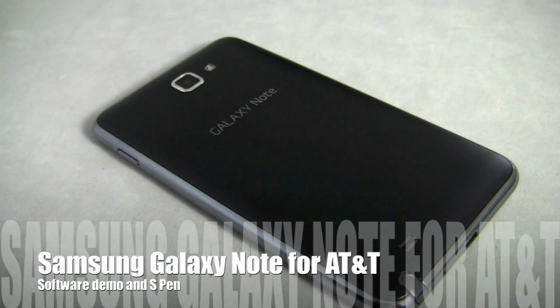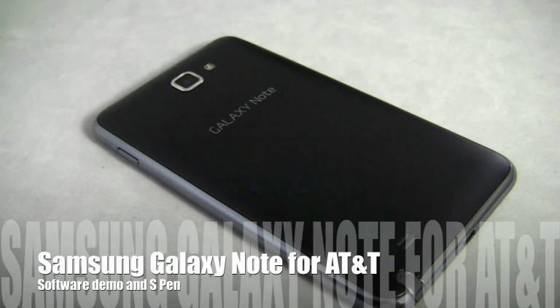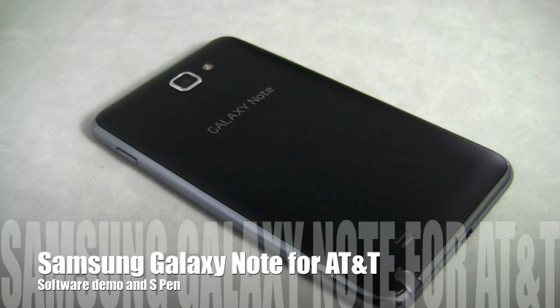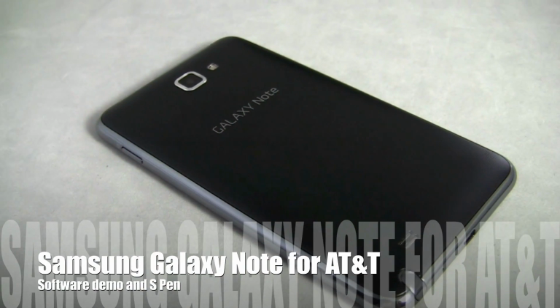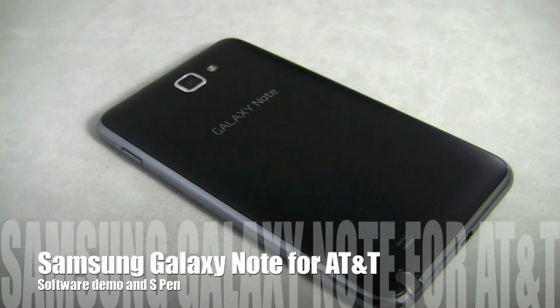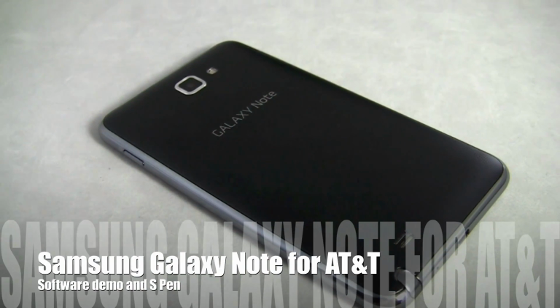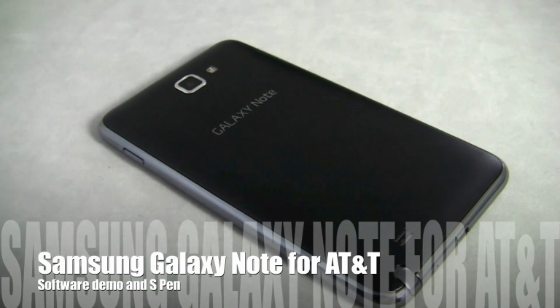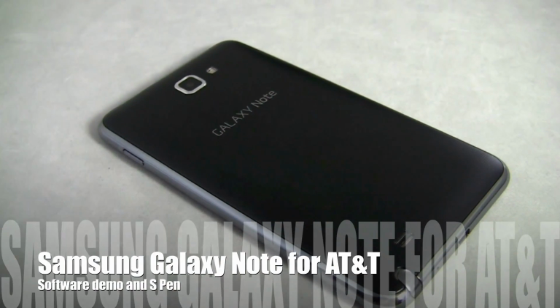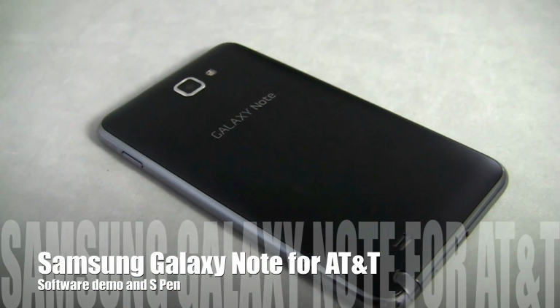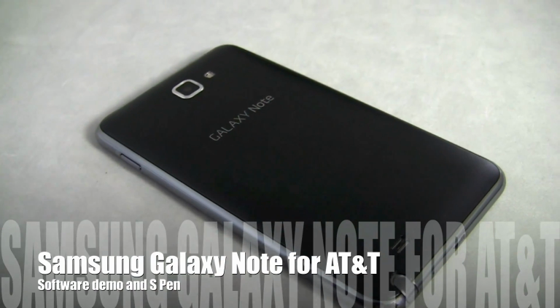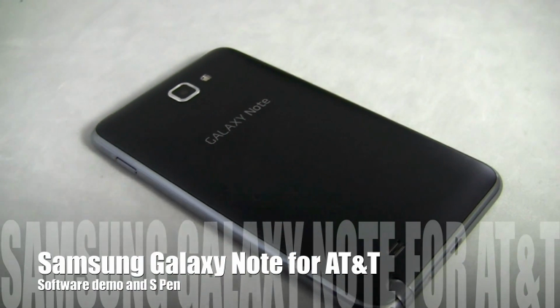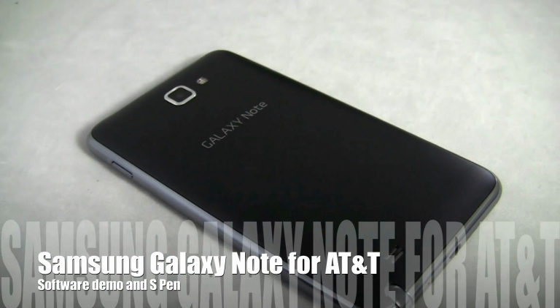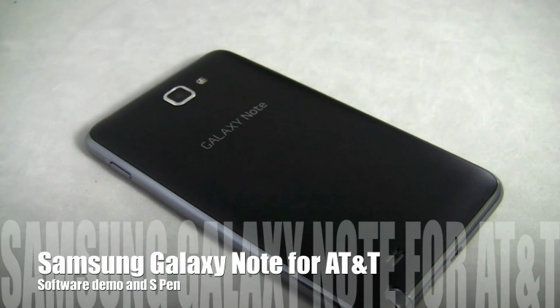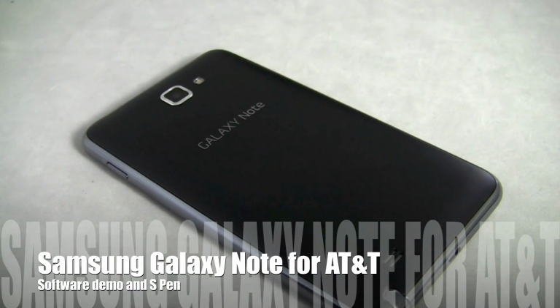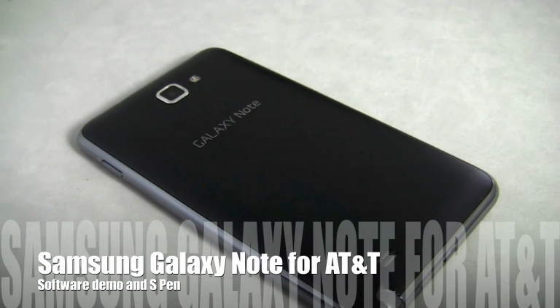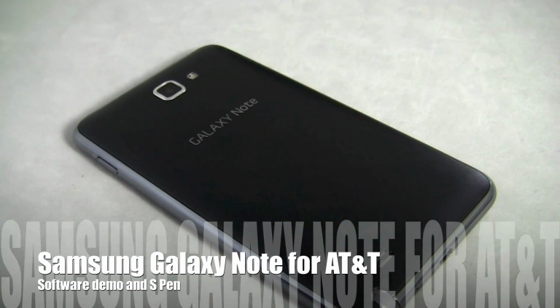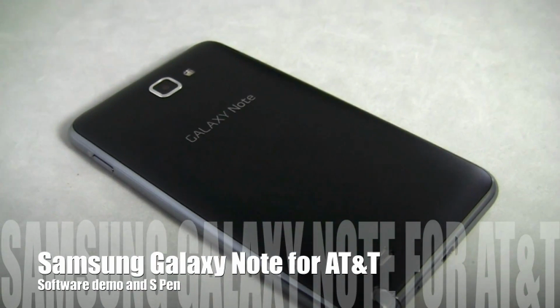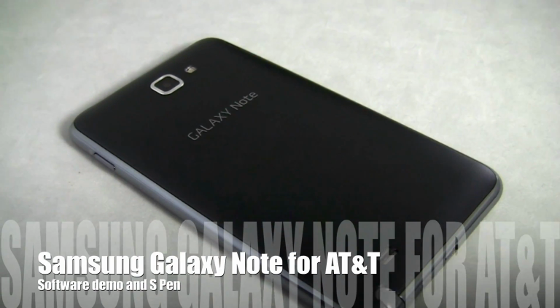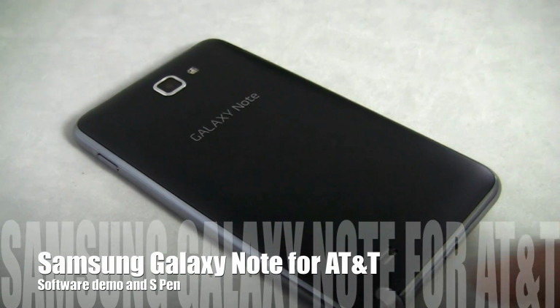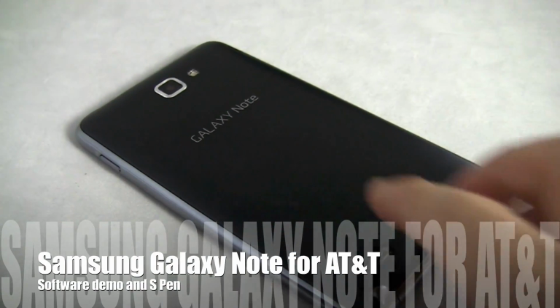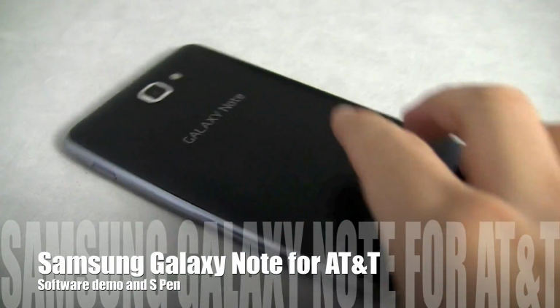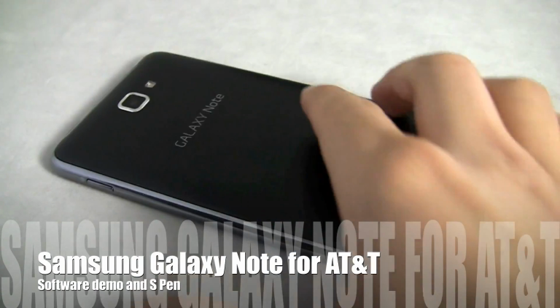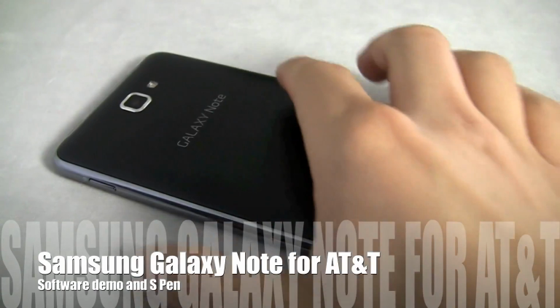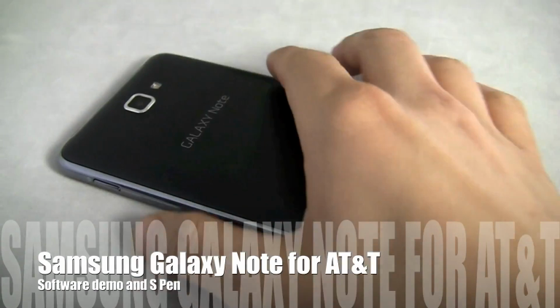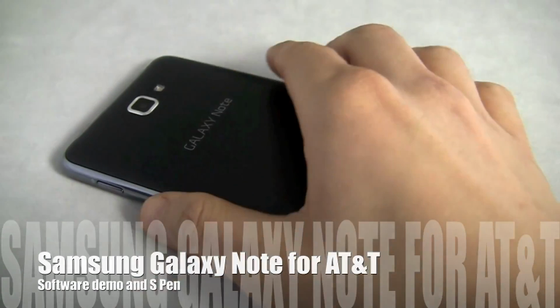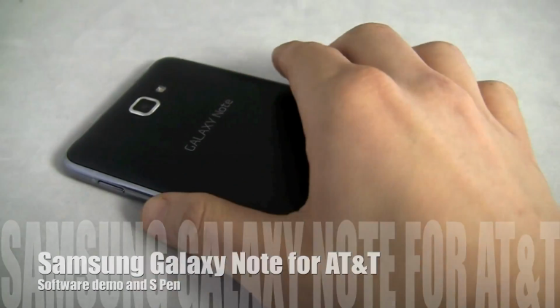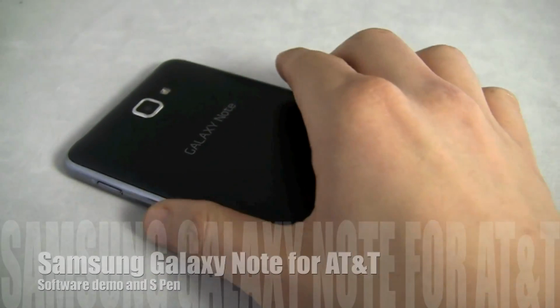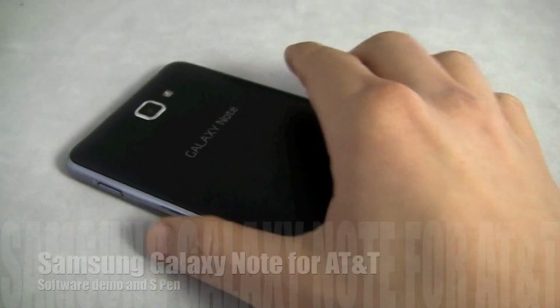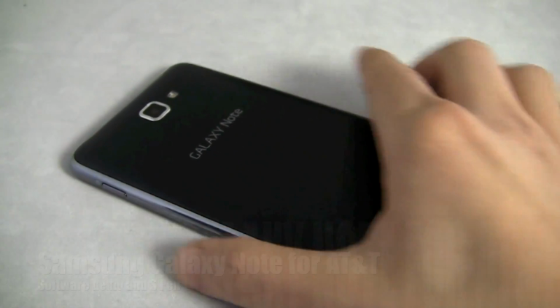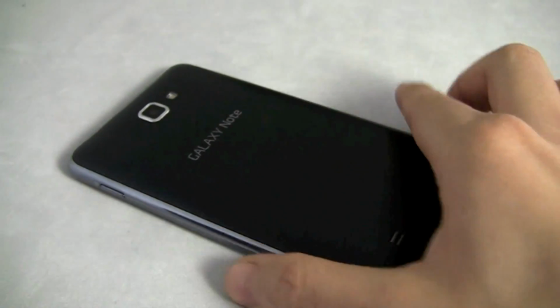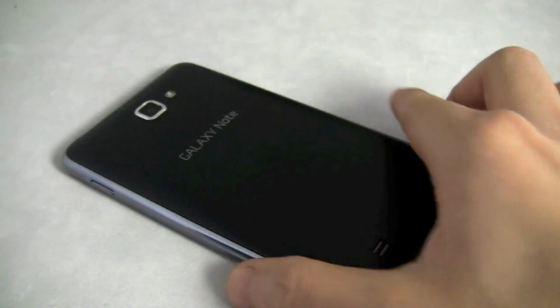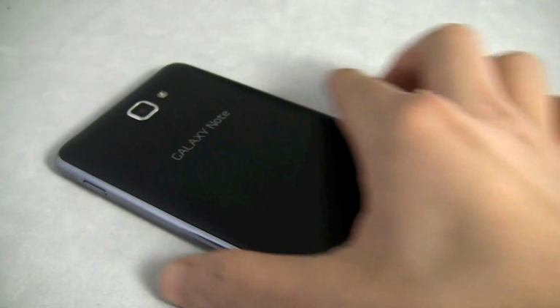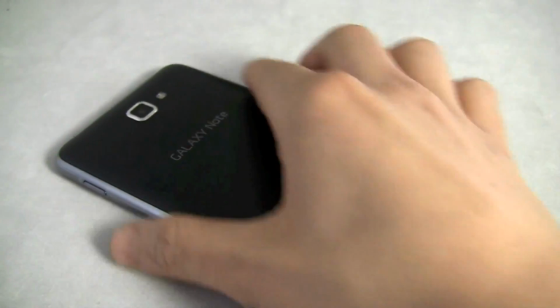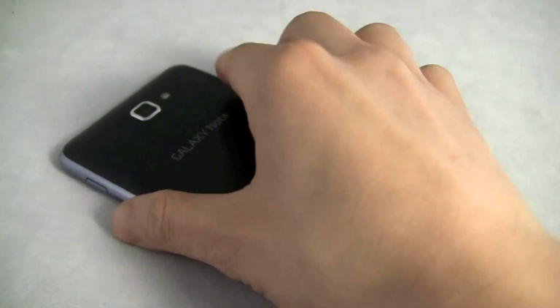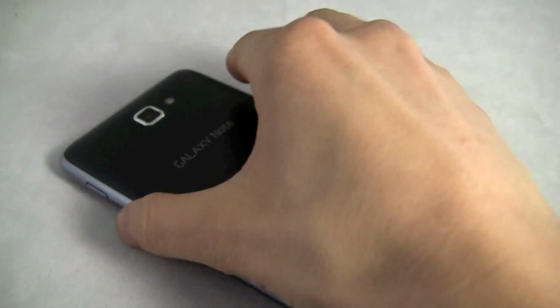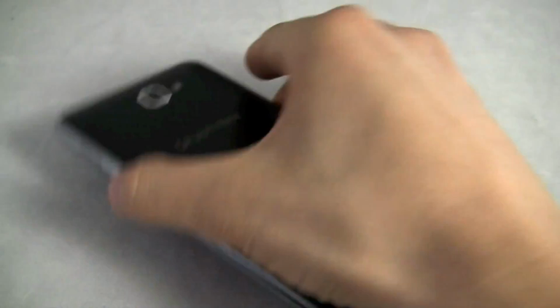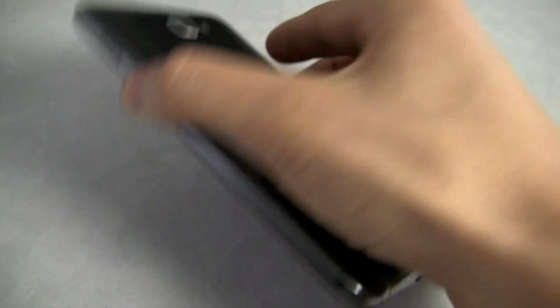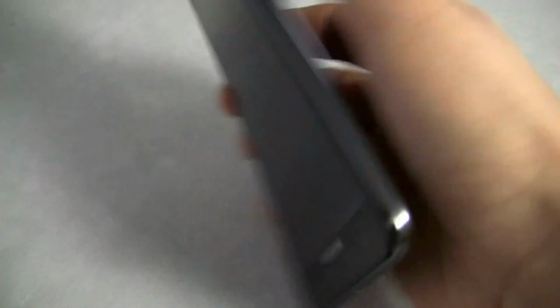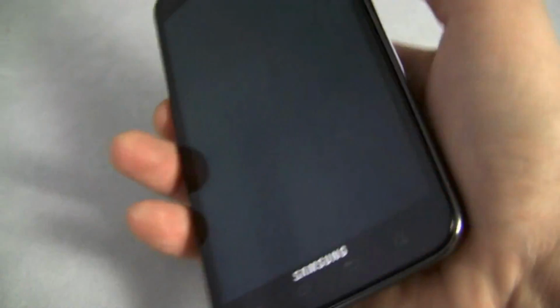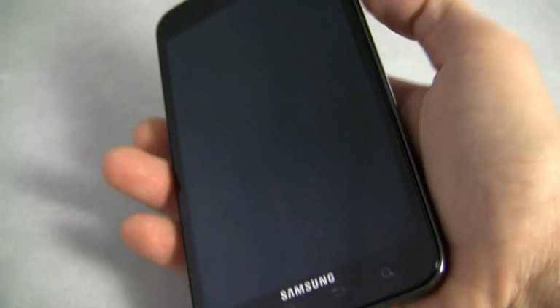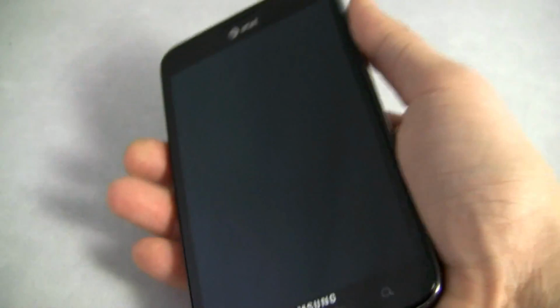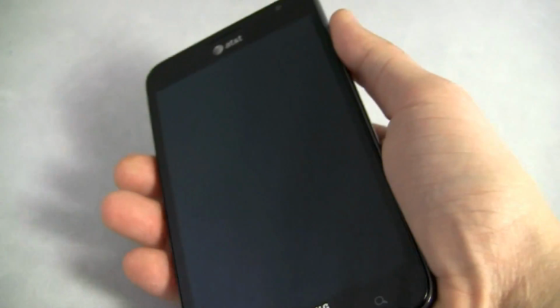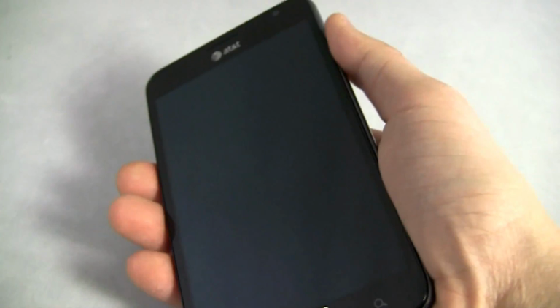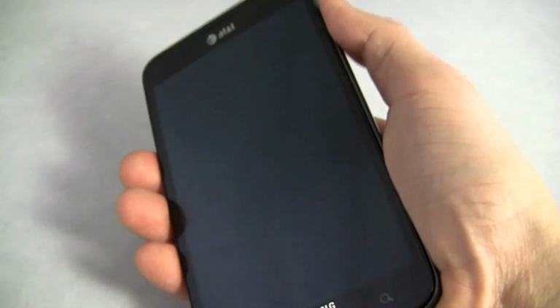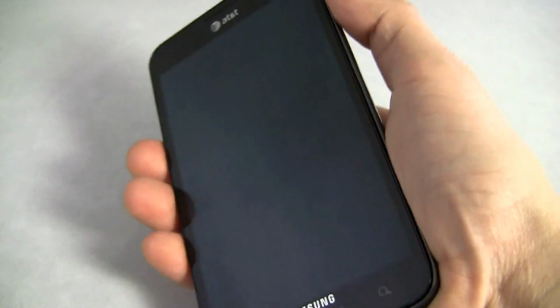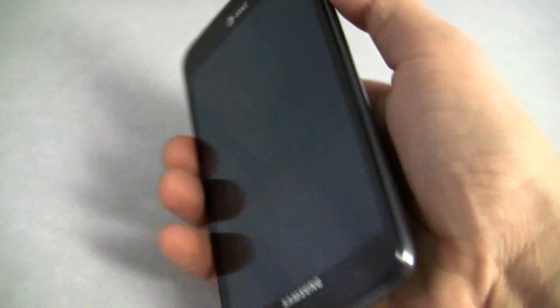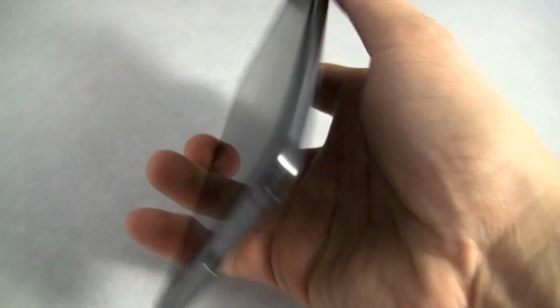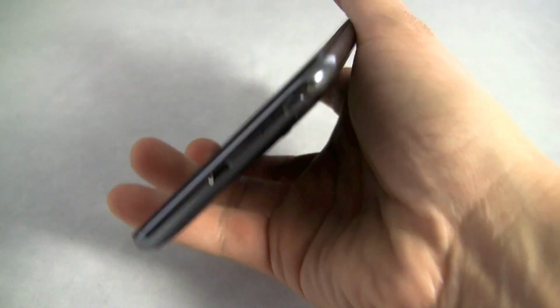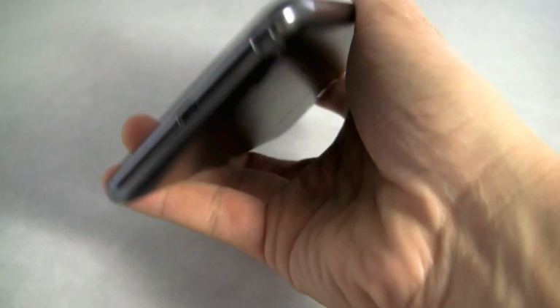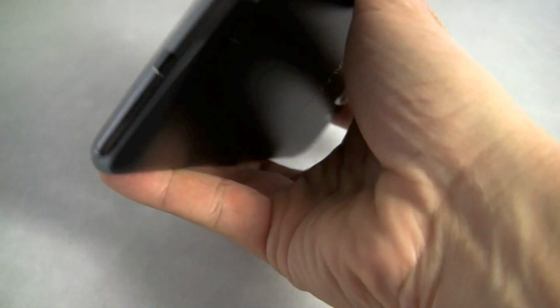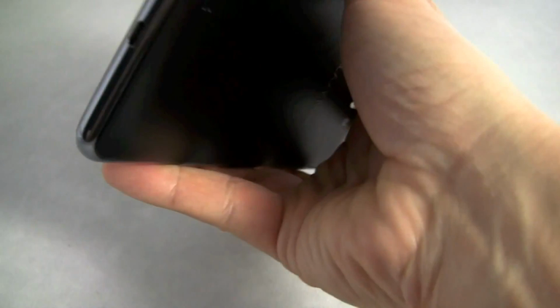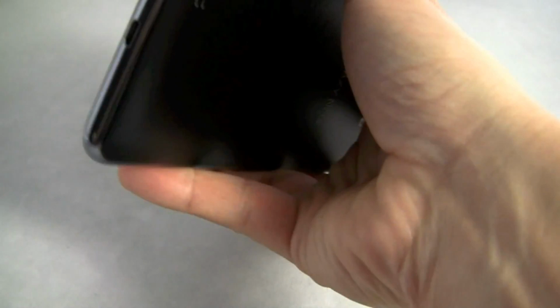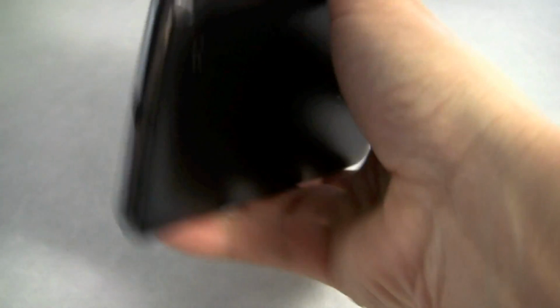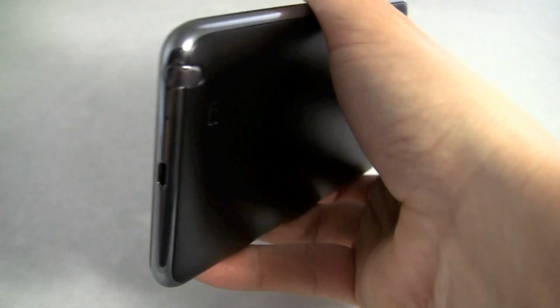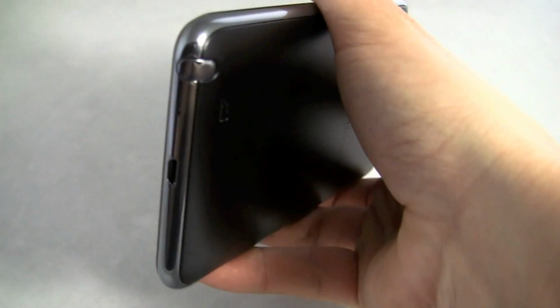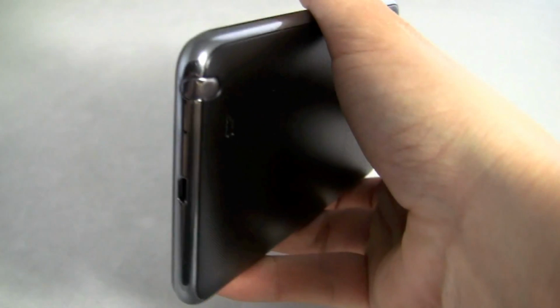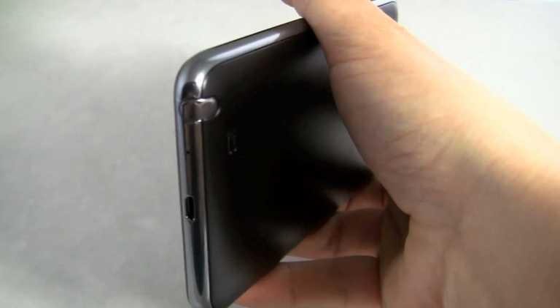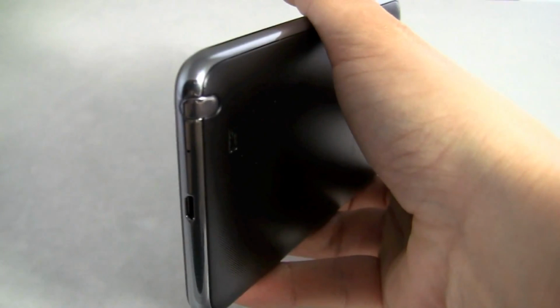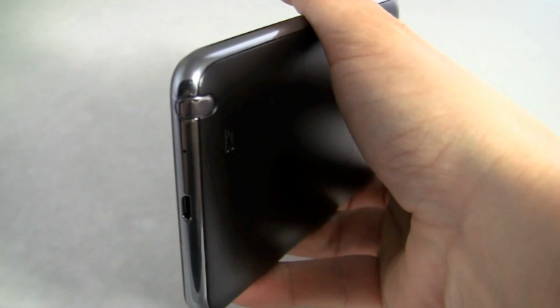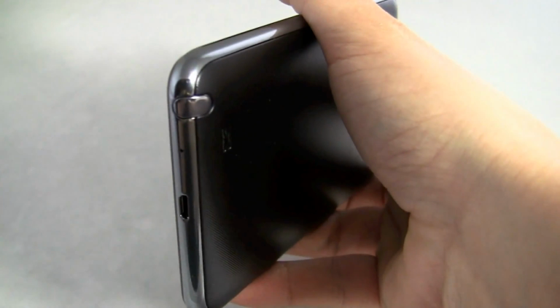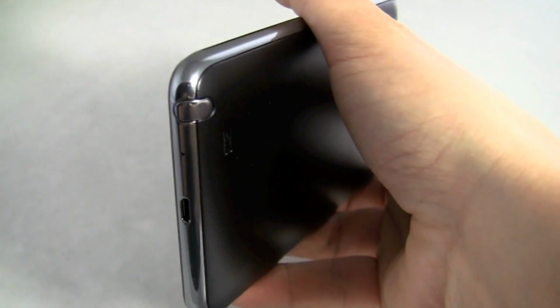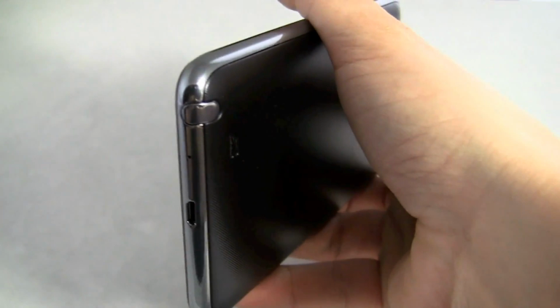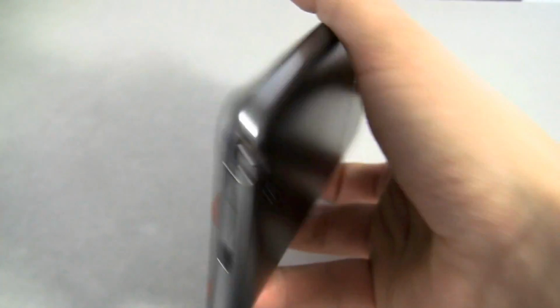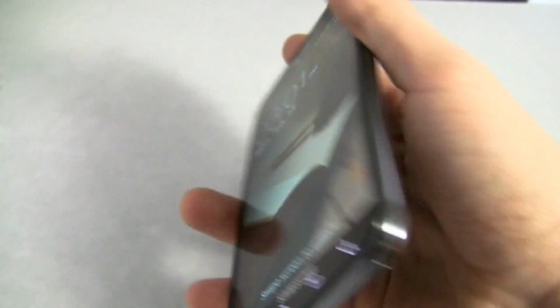Hi friends, Maren with IntuMobile. Today we're taking a look at the Samsung Galaxy Note, its software, and the S Pen.